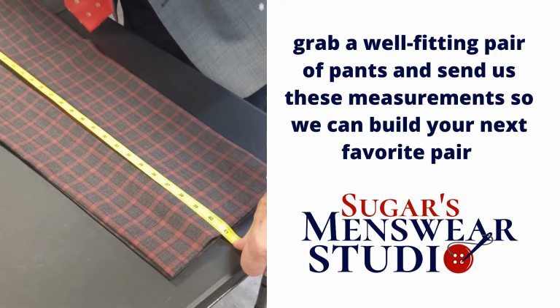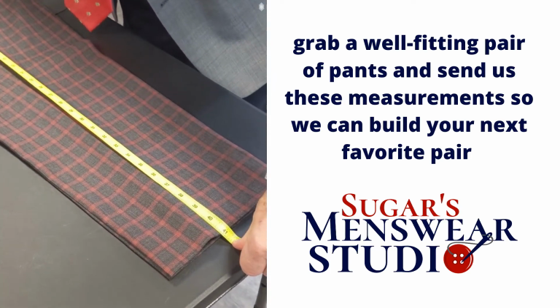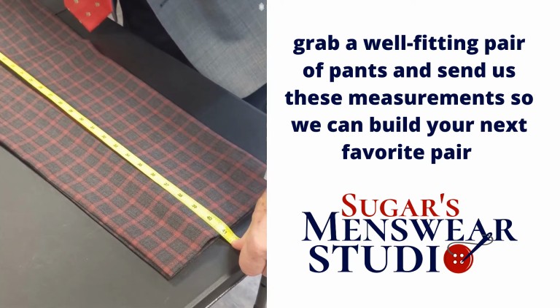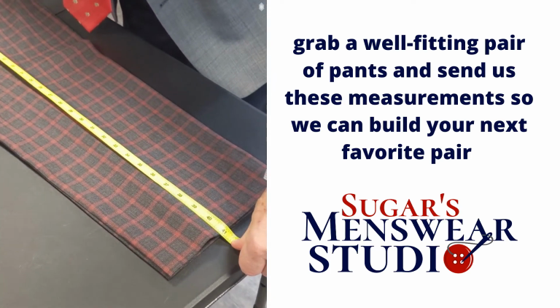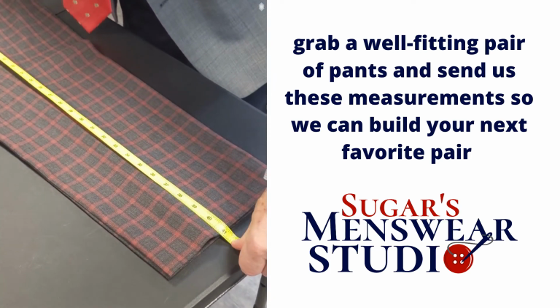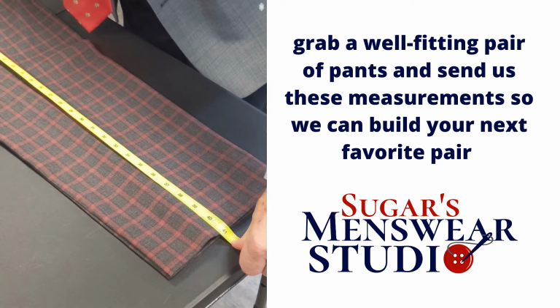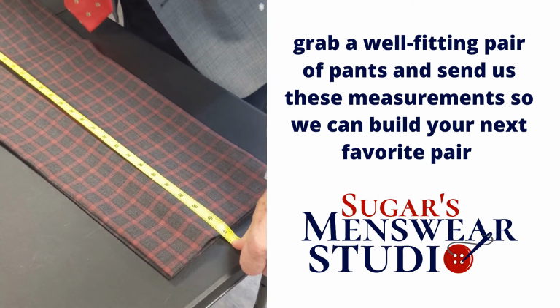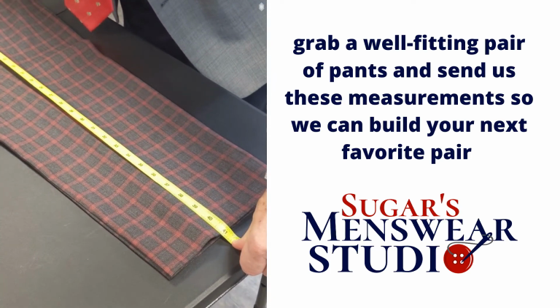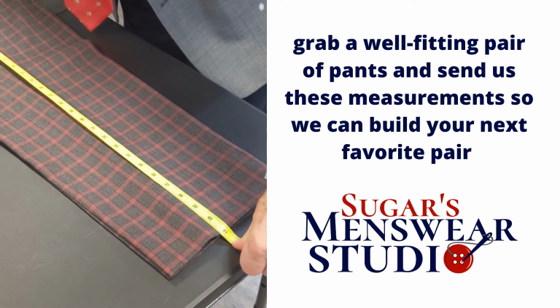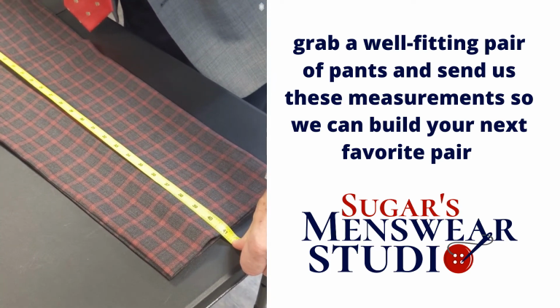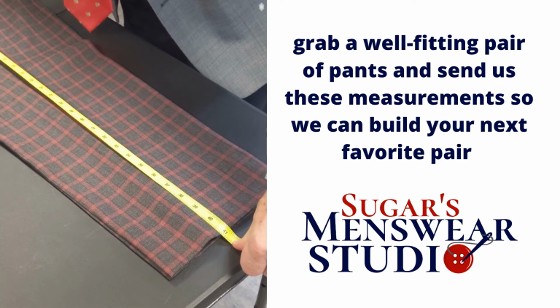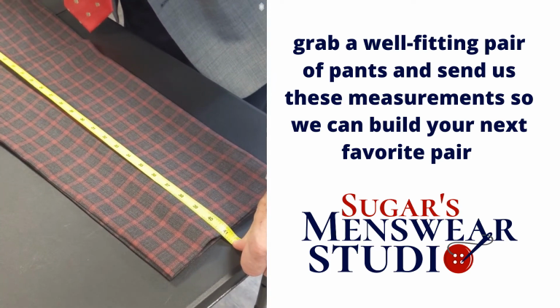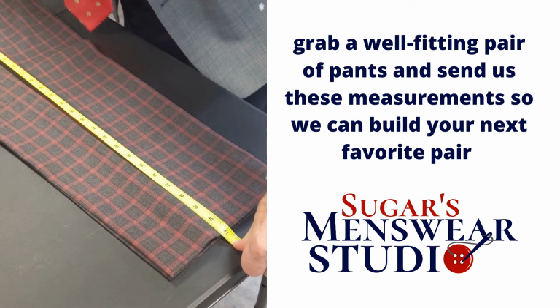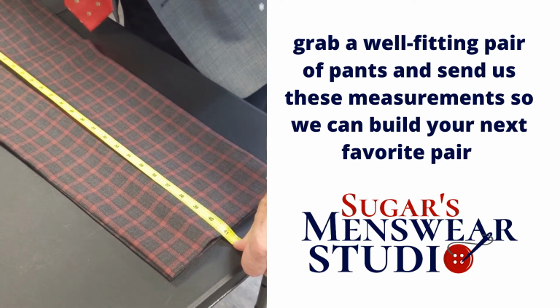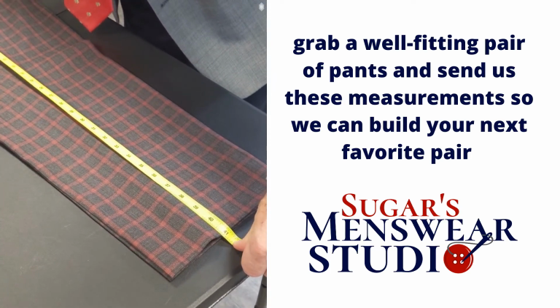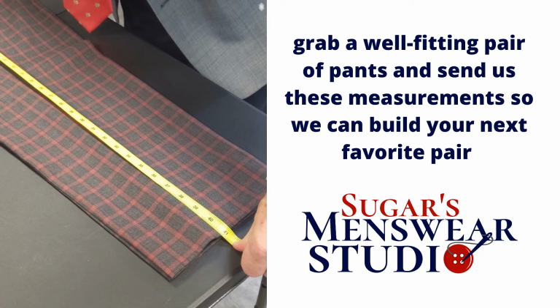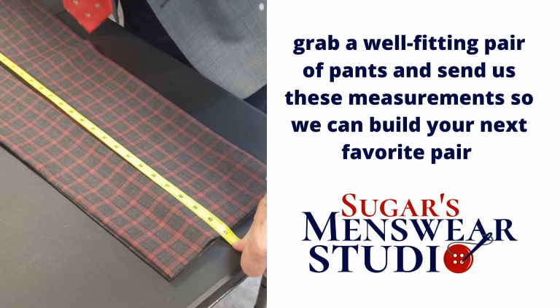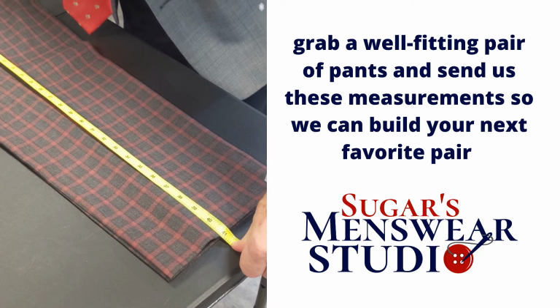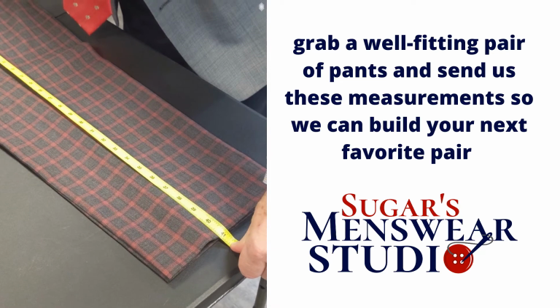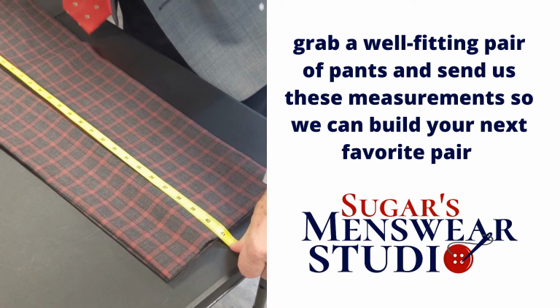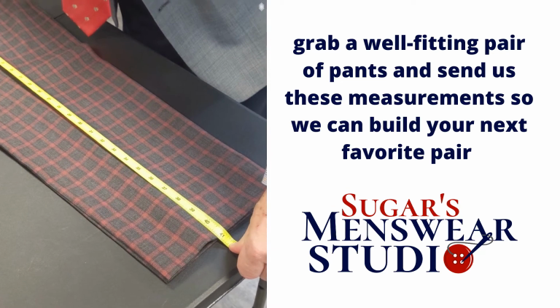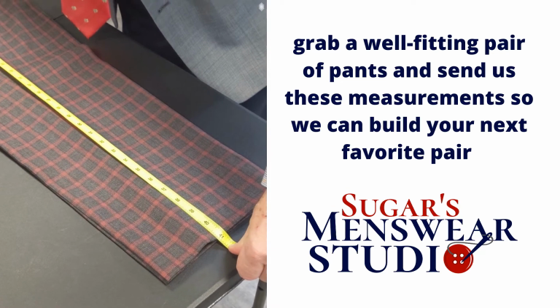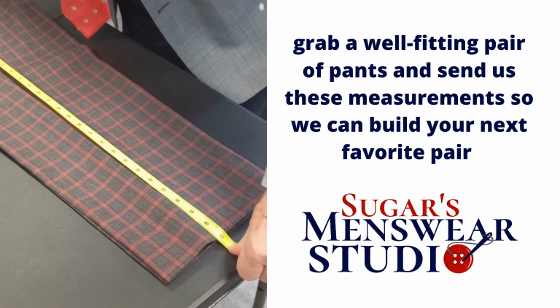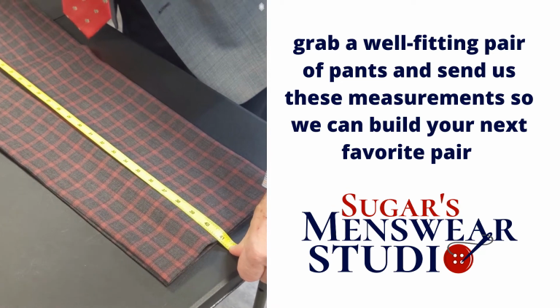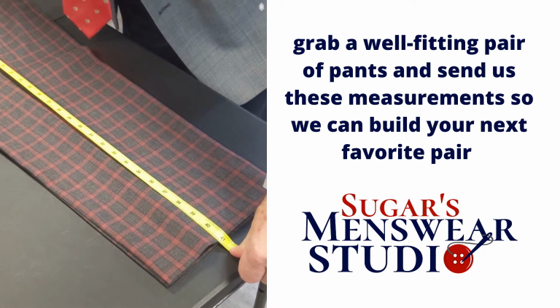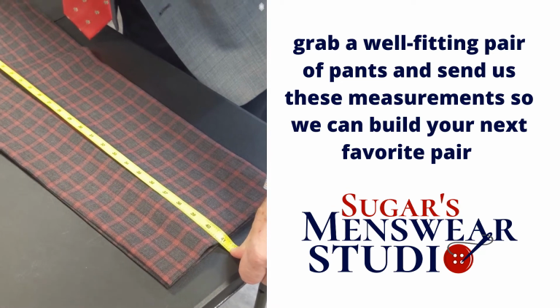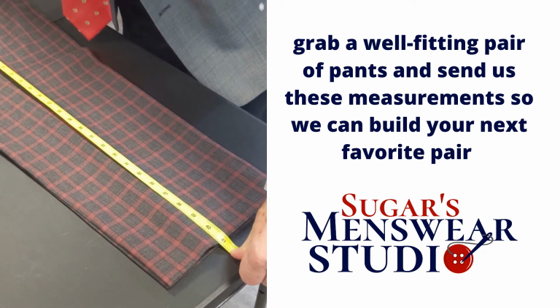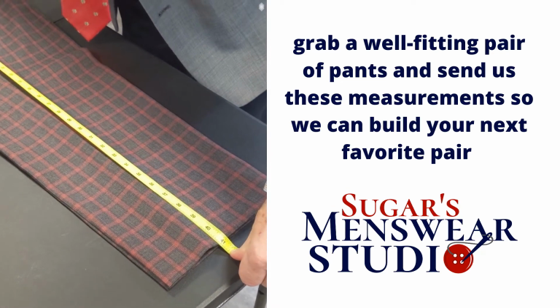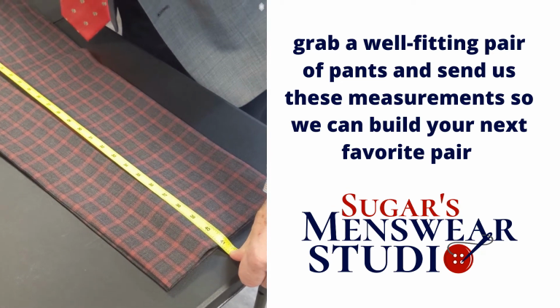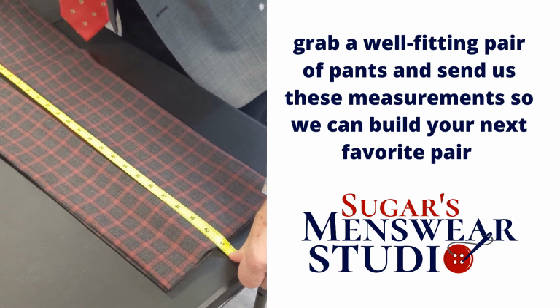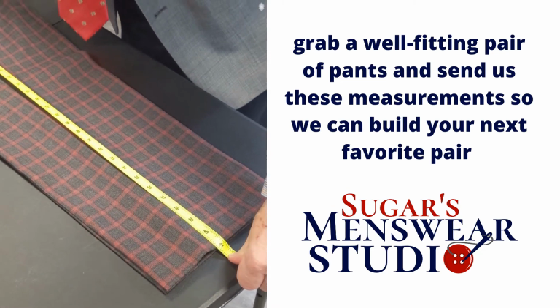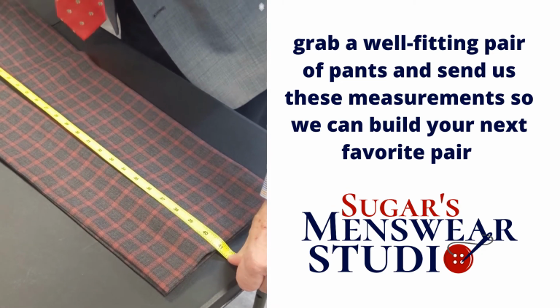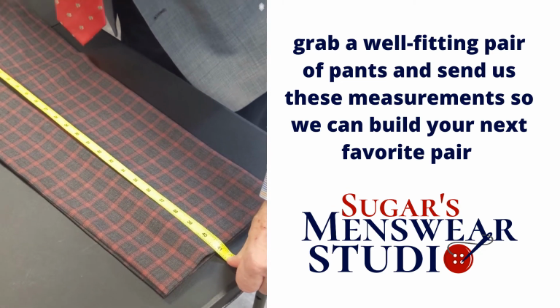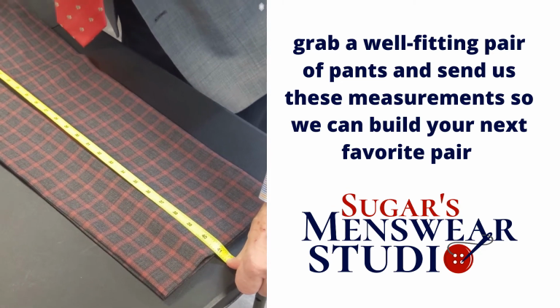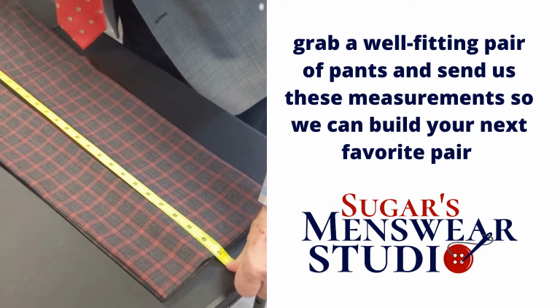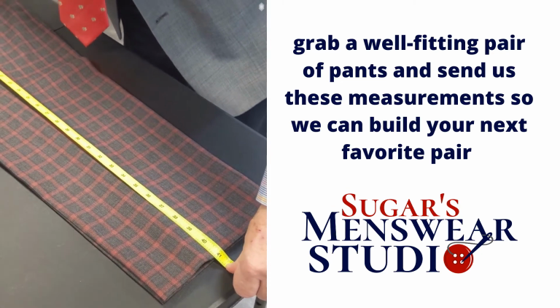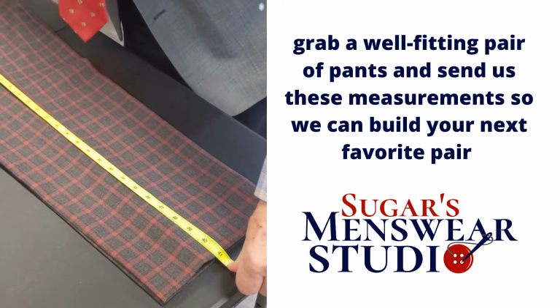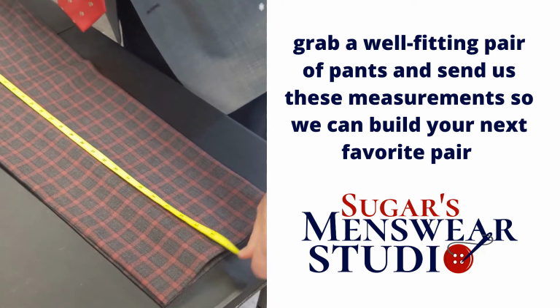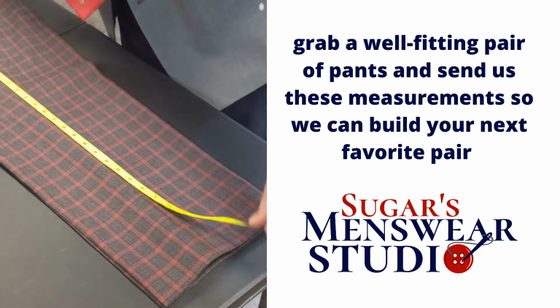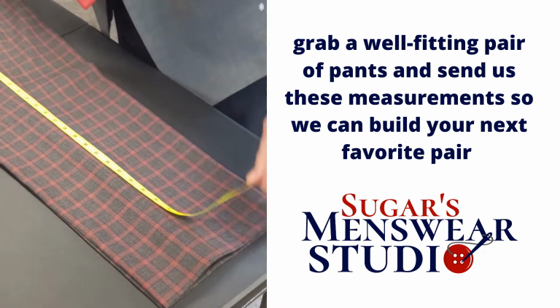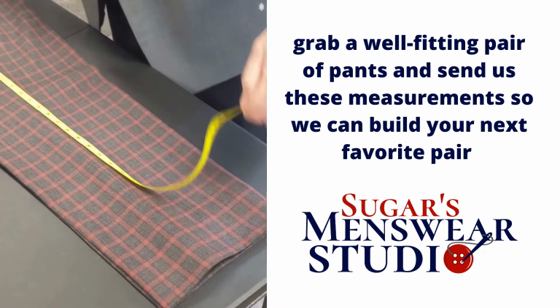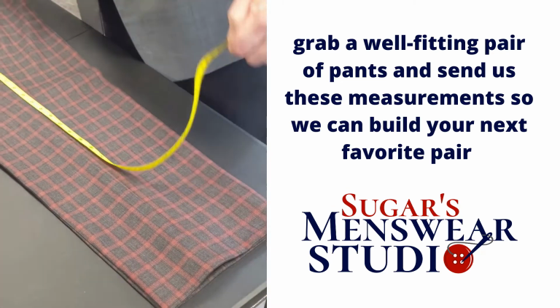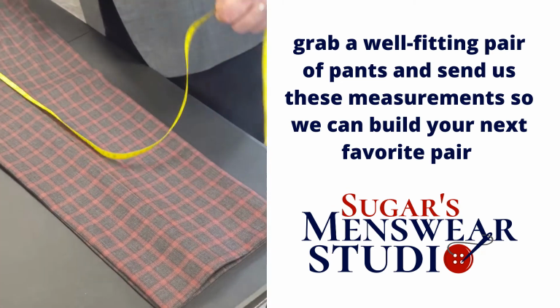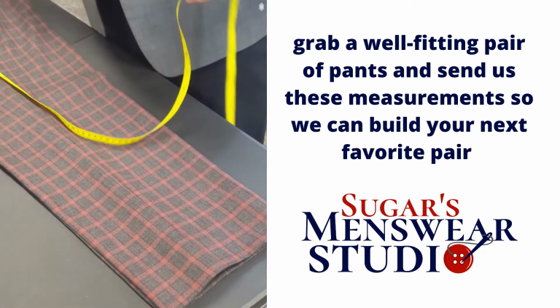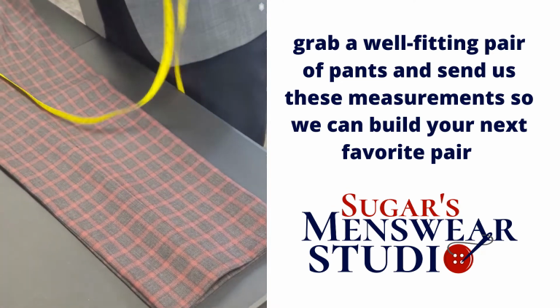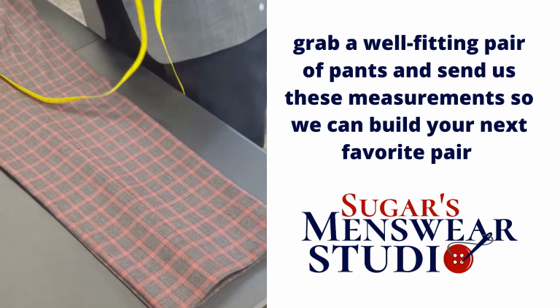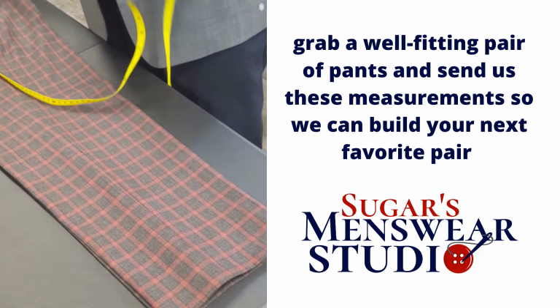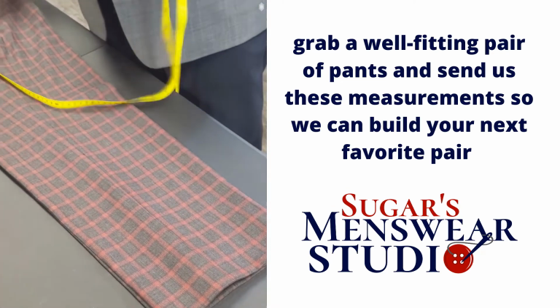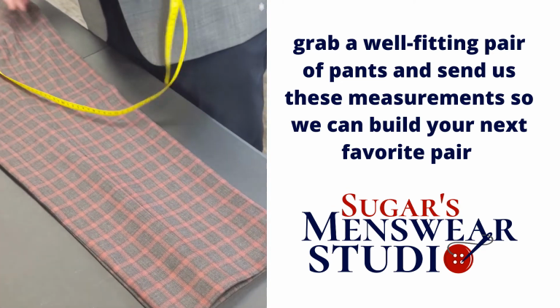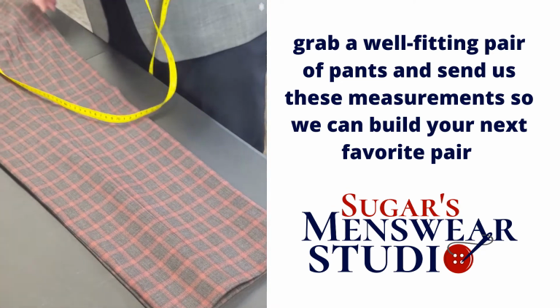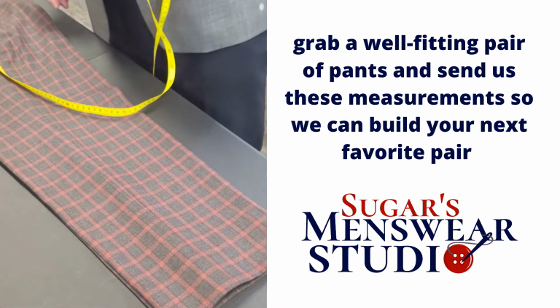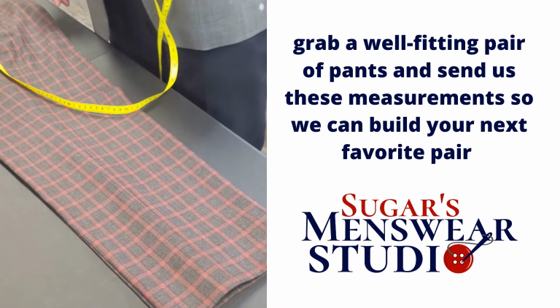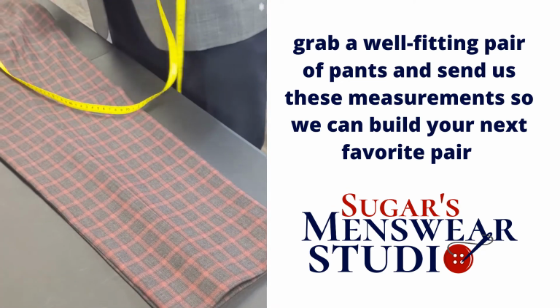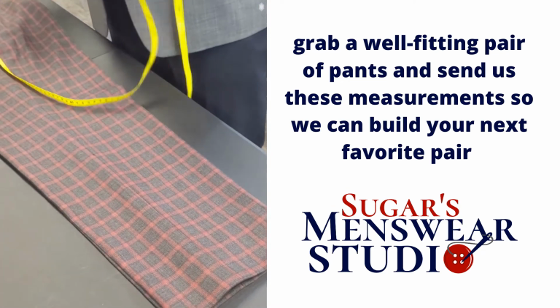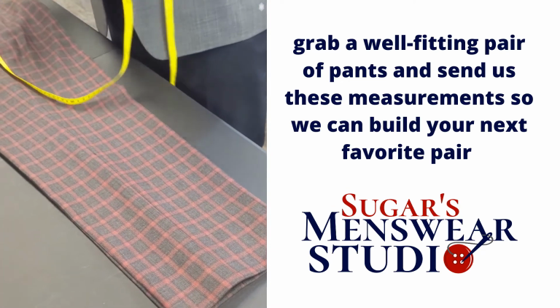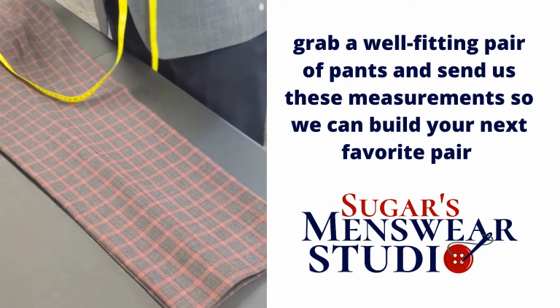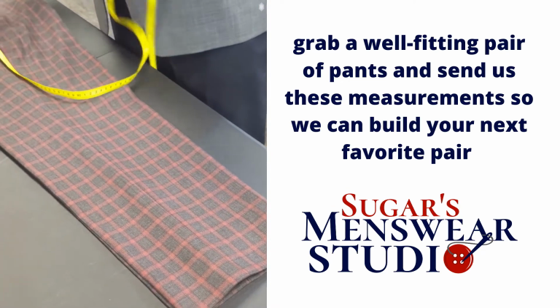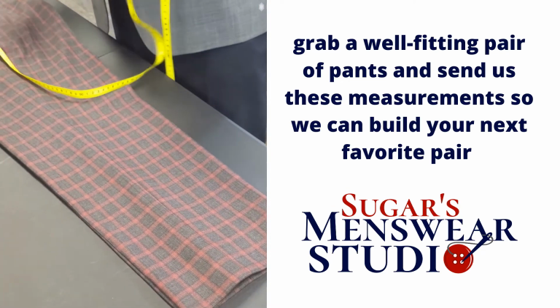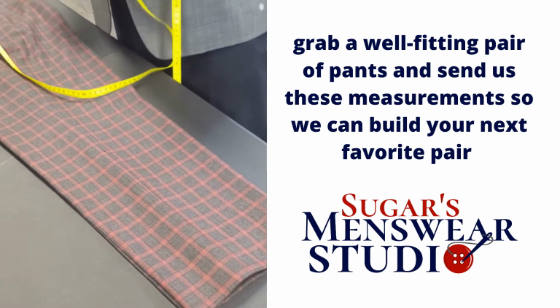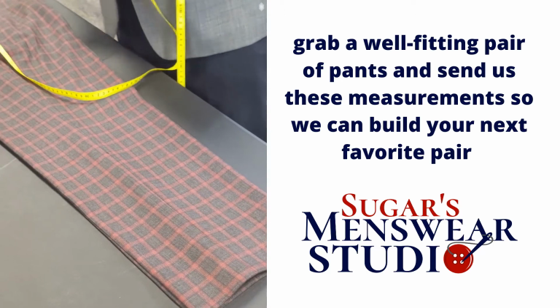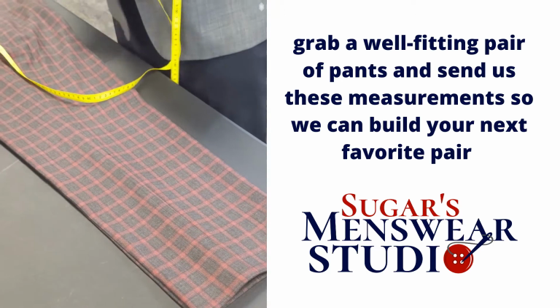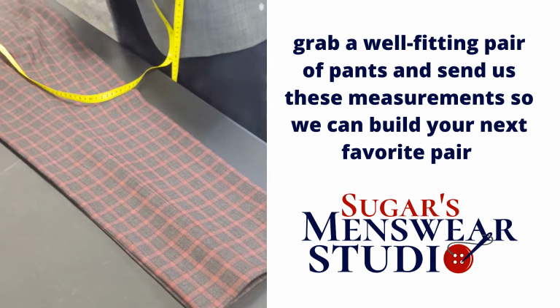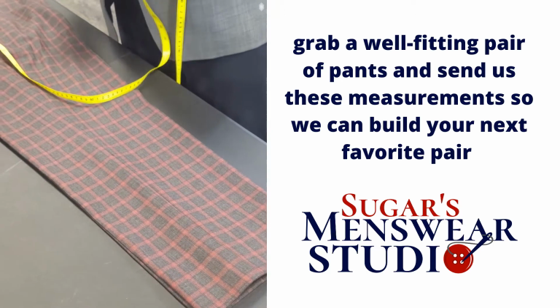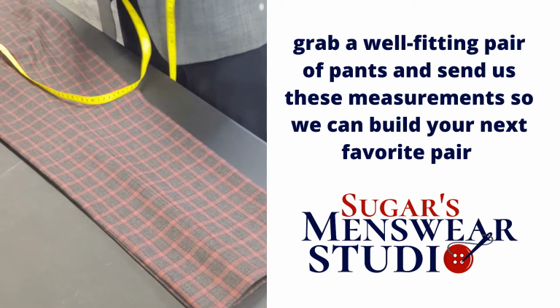Give me that measurement as well. Thirty and a half to forty-one — the differential is ten and a half, meaning that is the crotch depth. That's how deep the crotch is.